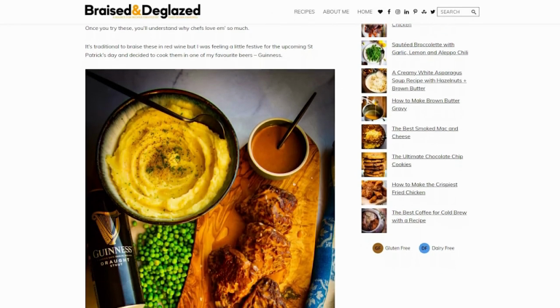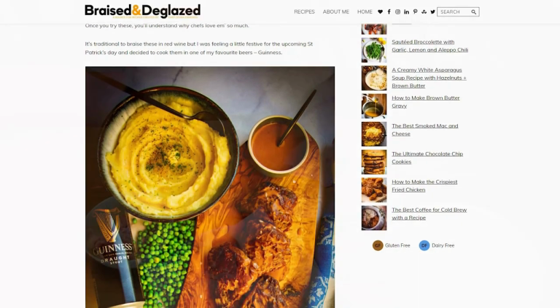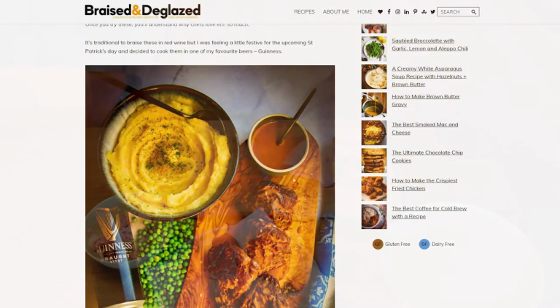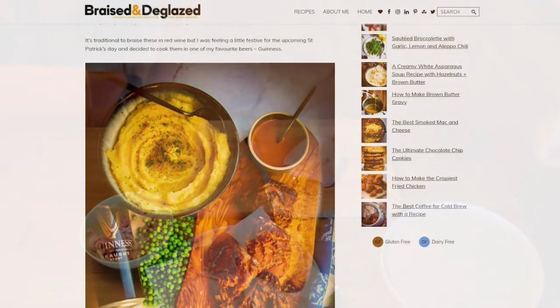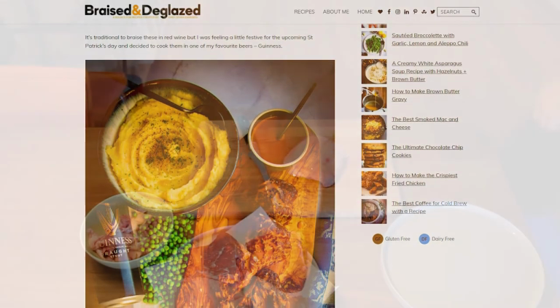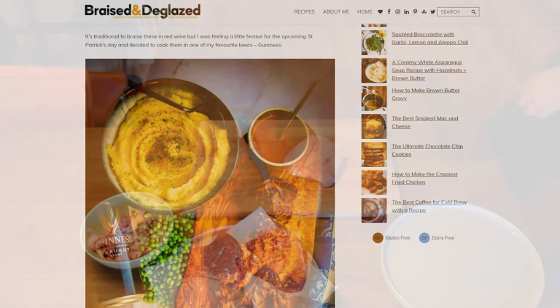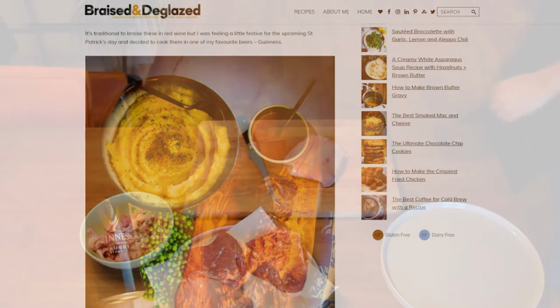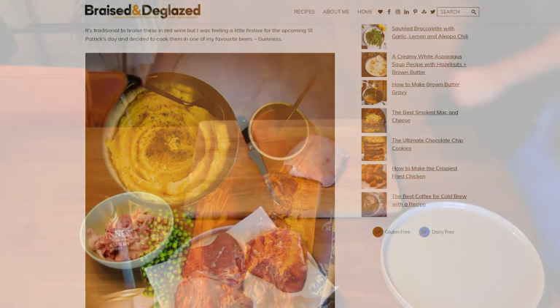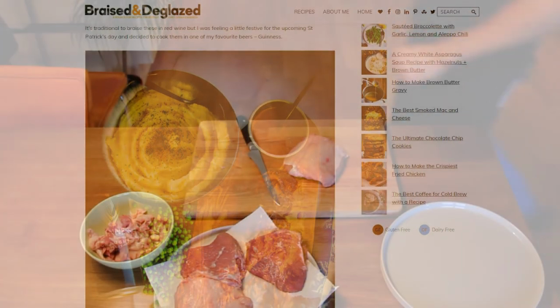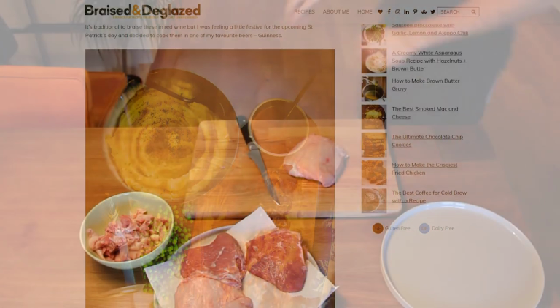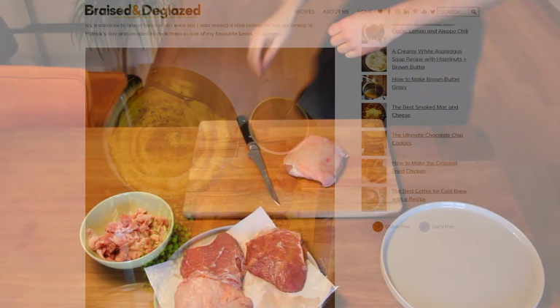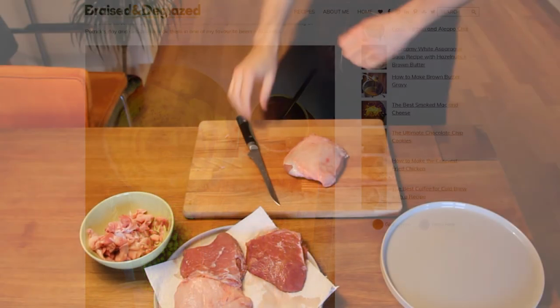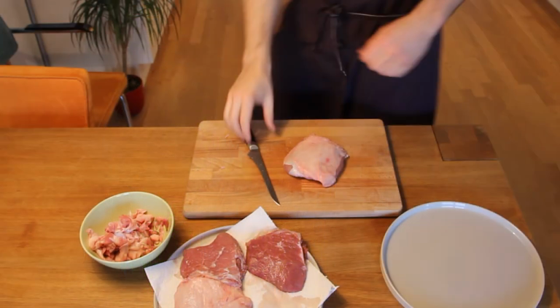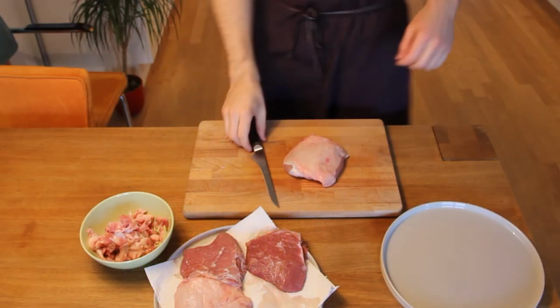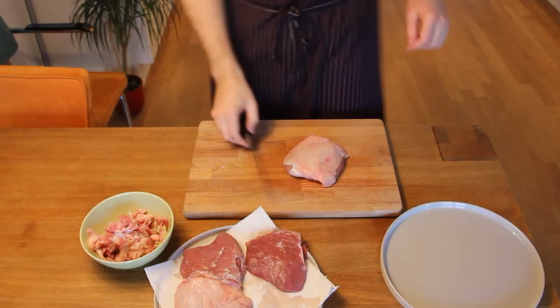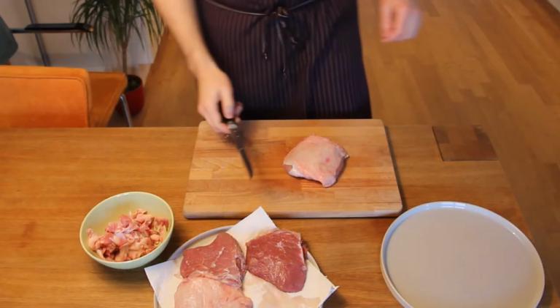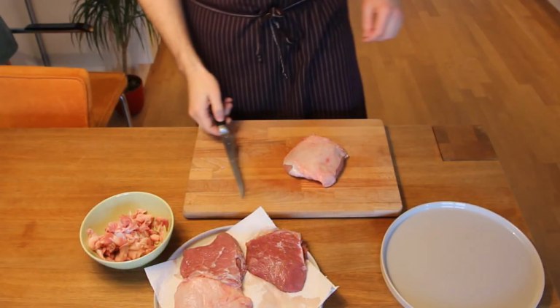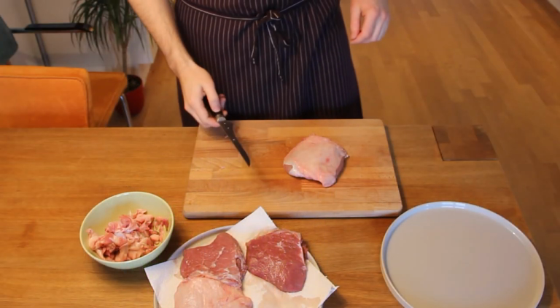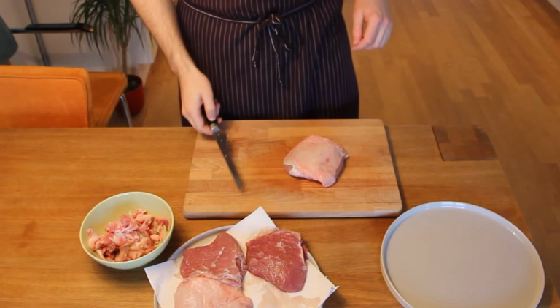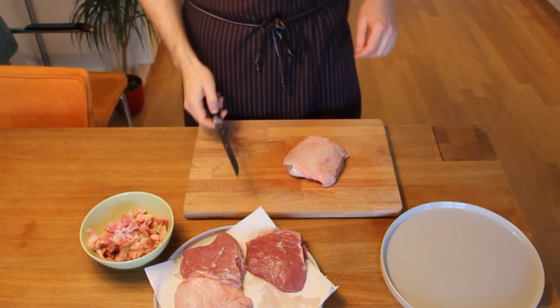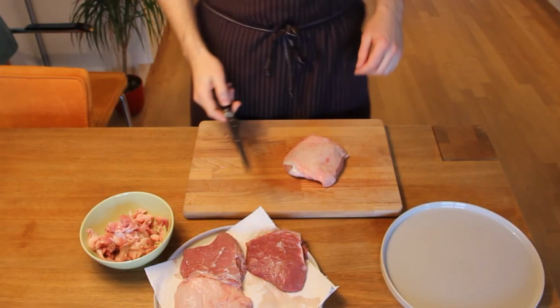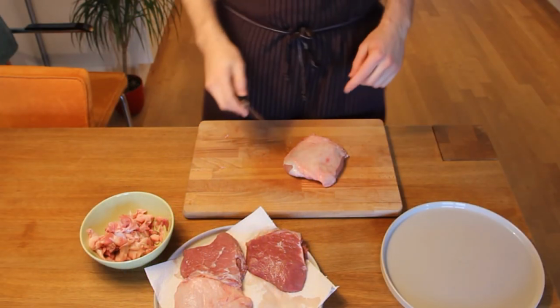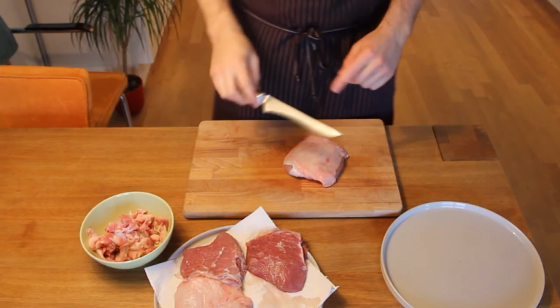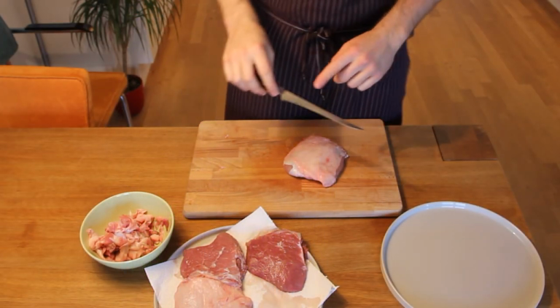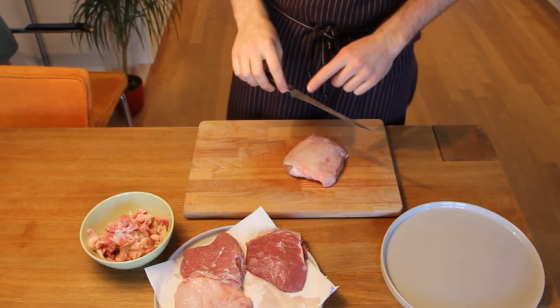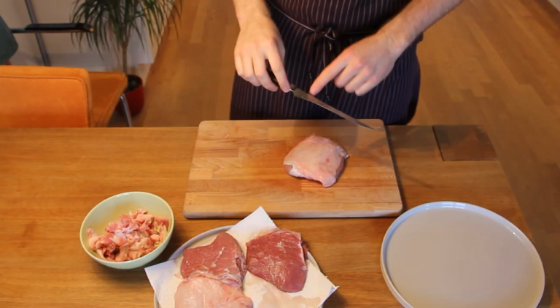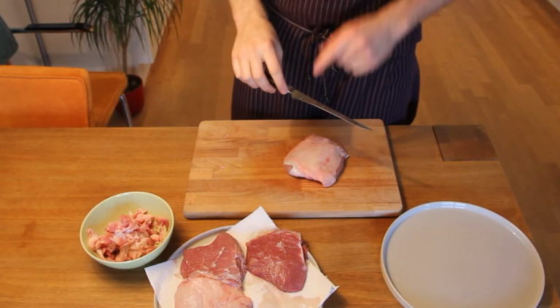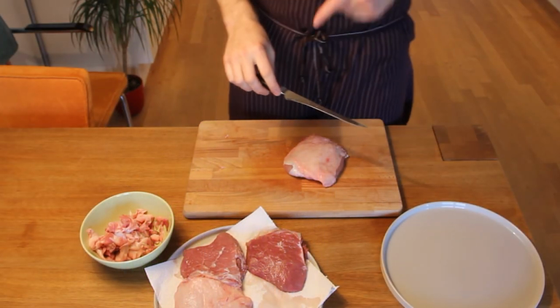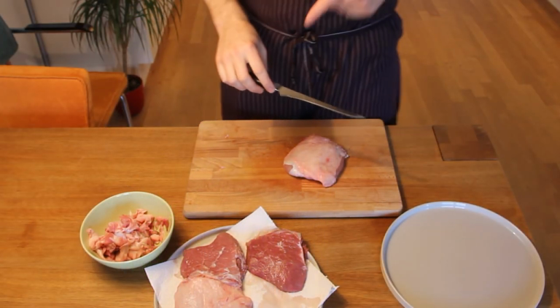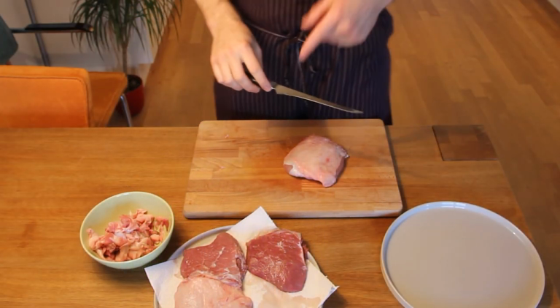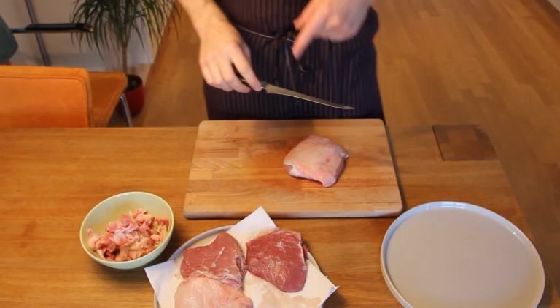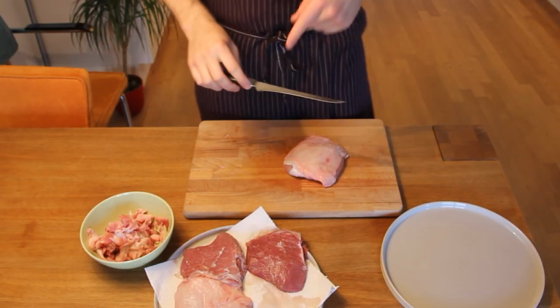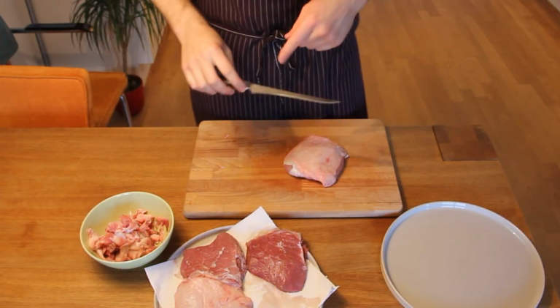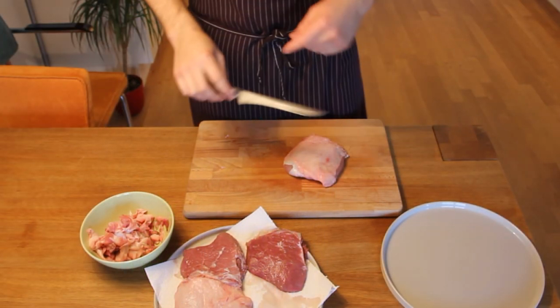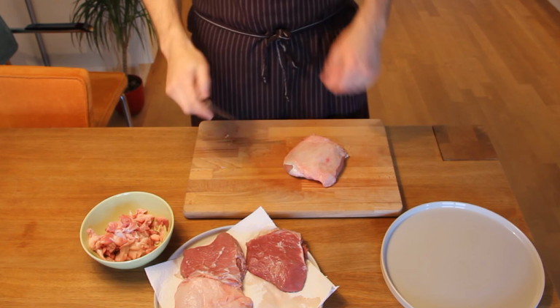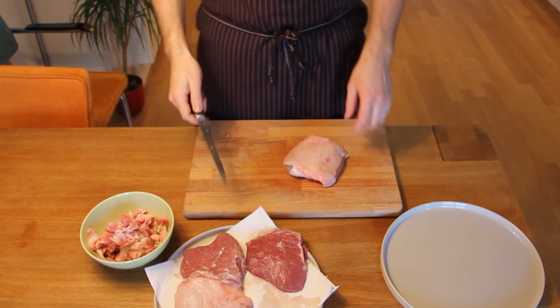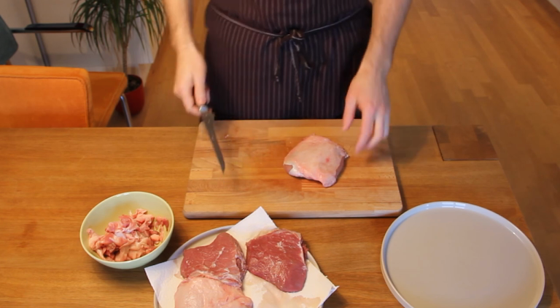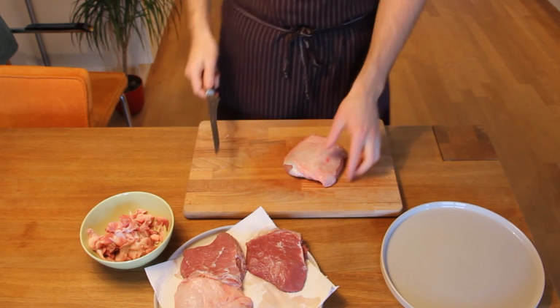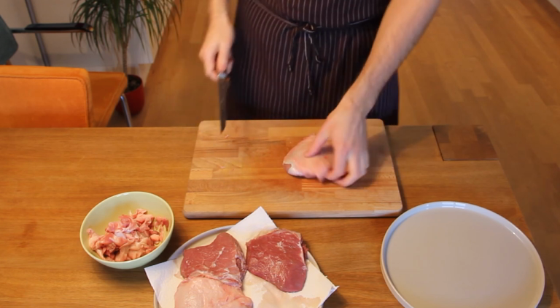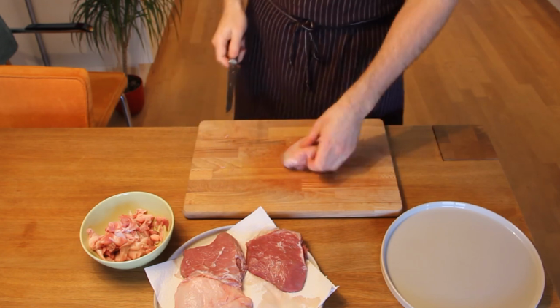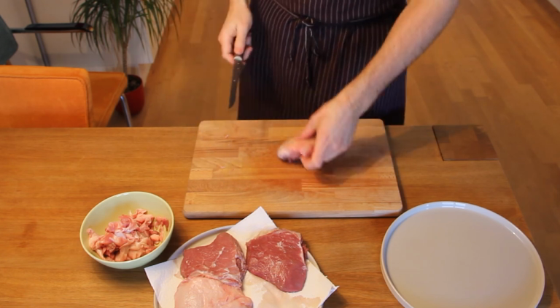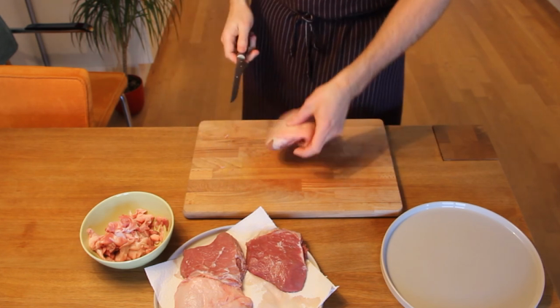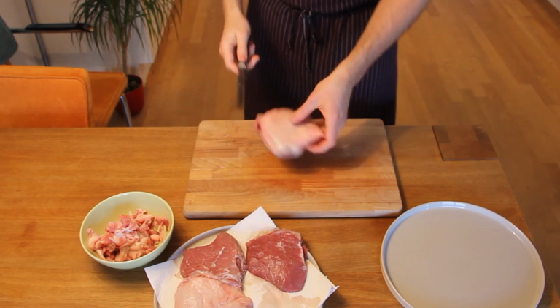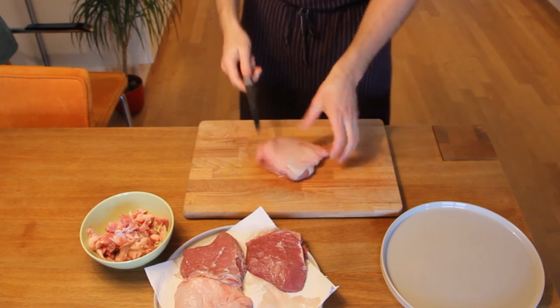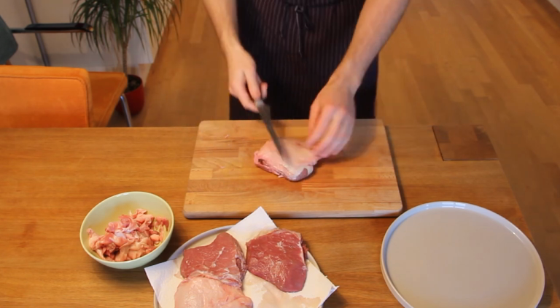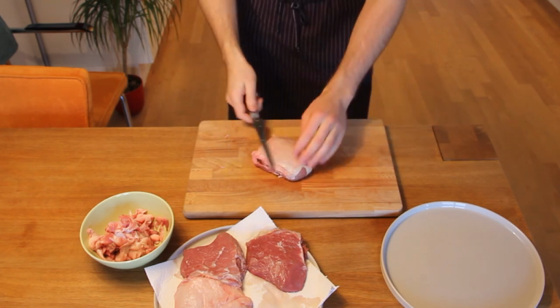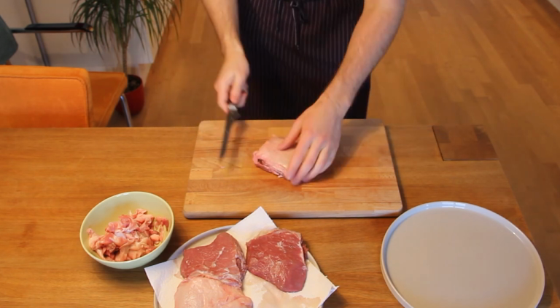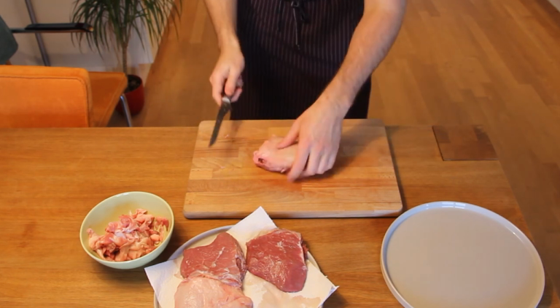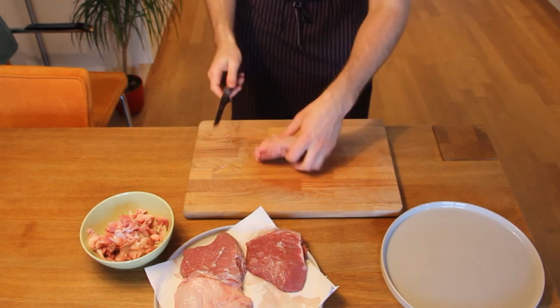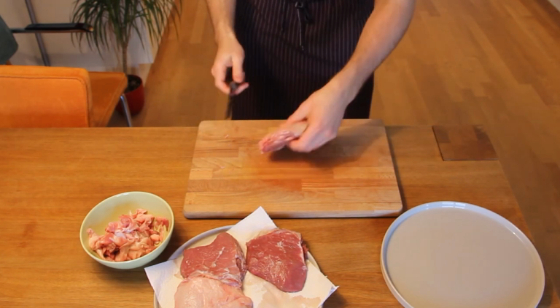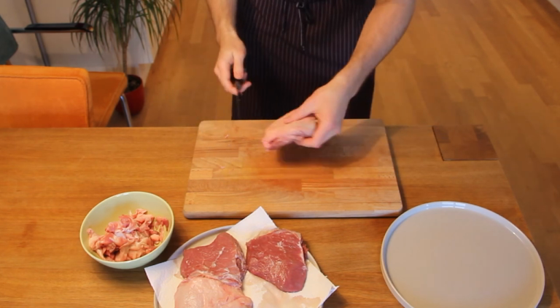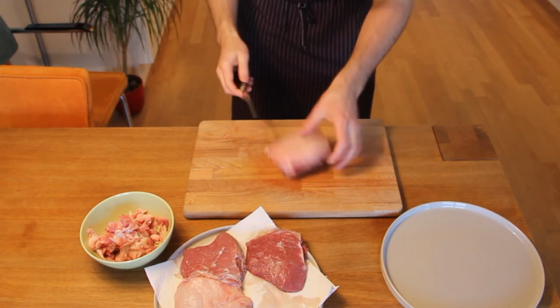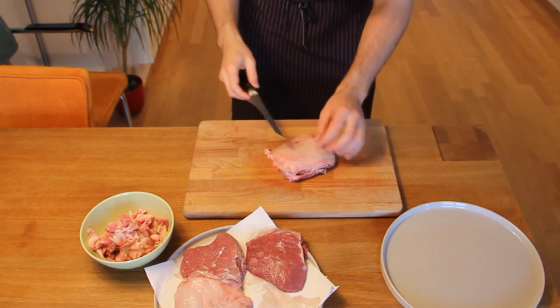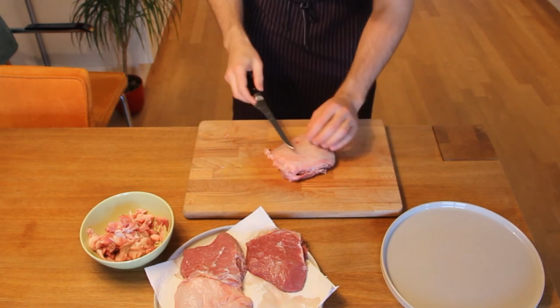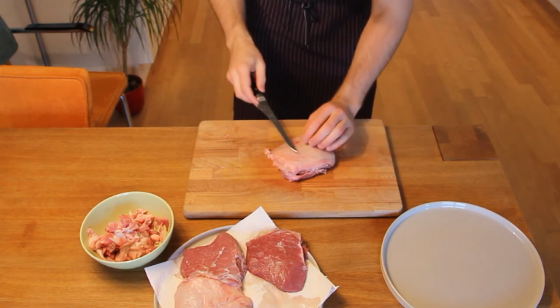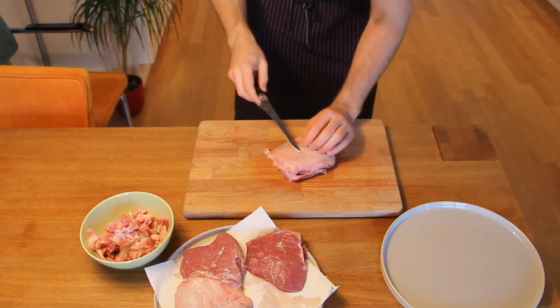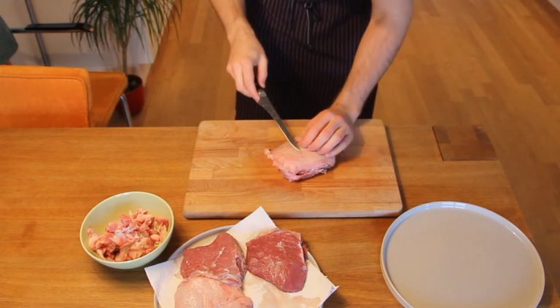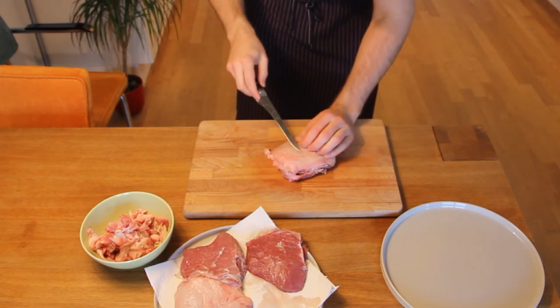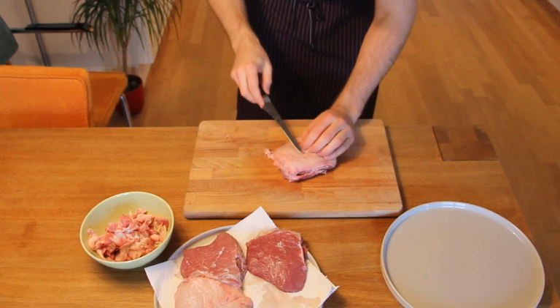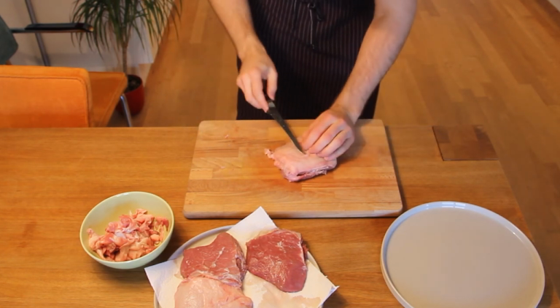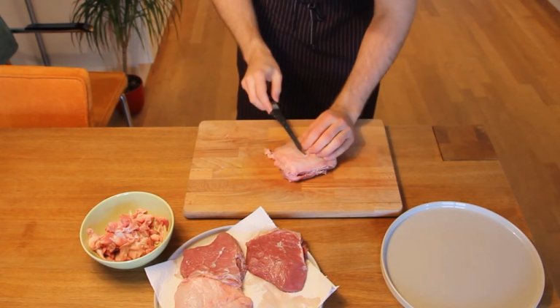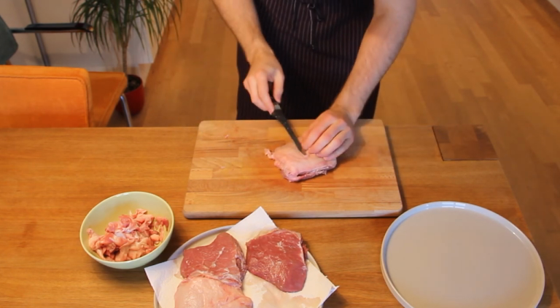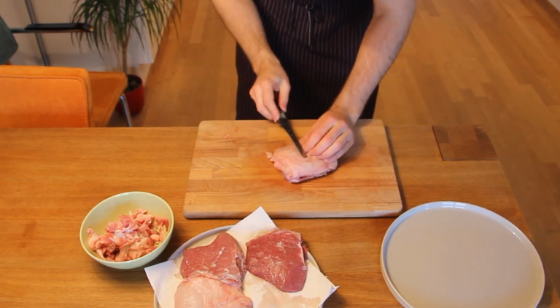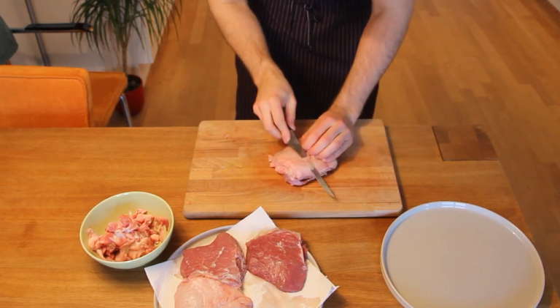Alright, so like always, make sure to use a sharp knife — preferably a butcher's knife — because this will make the job a lot easier.